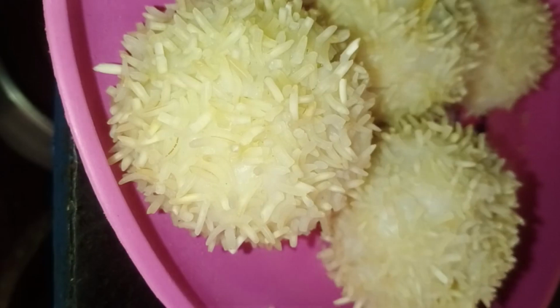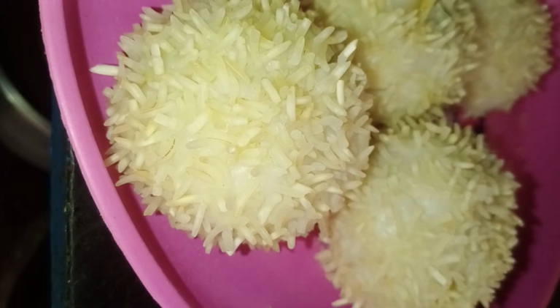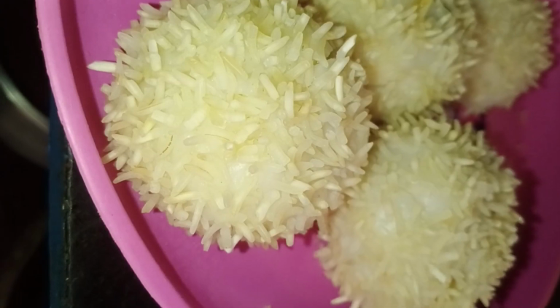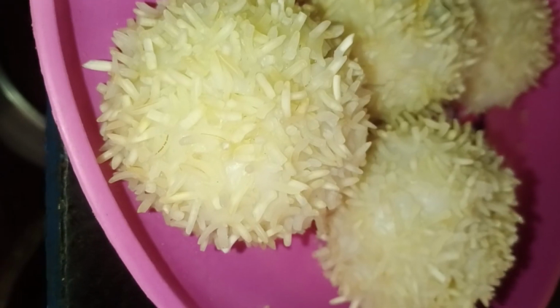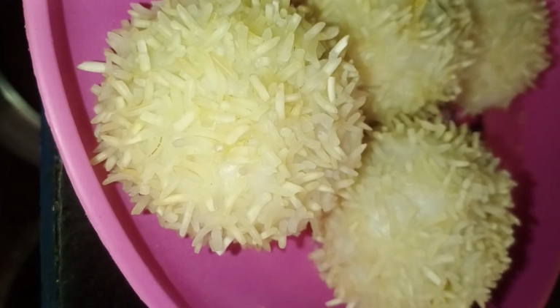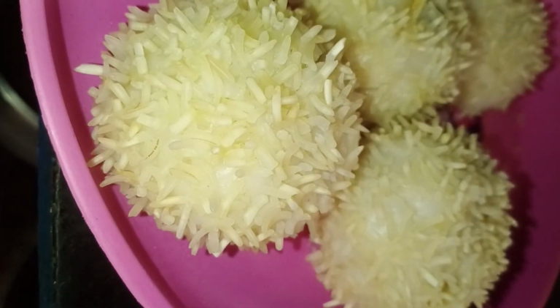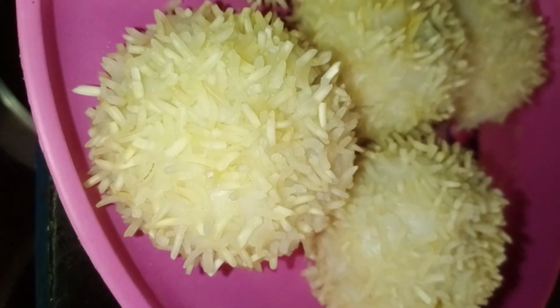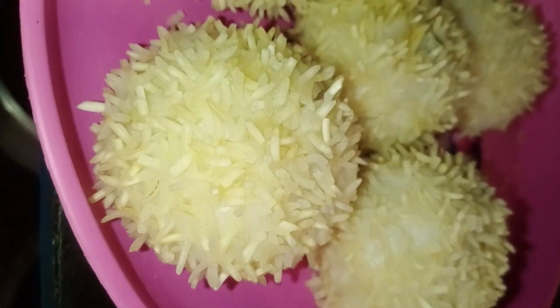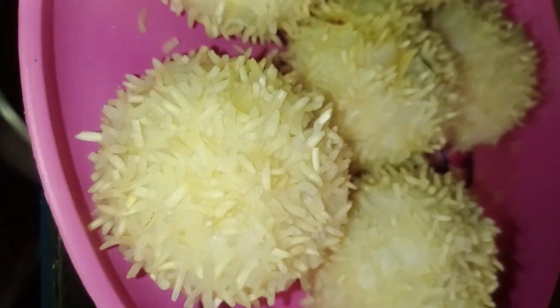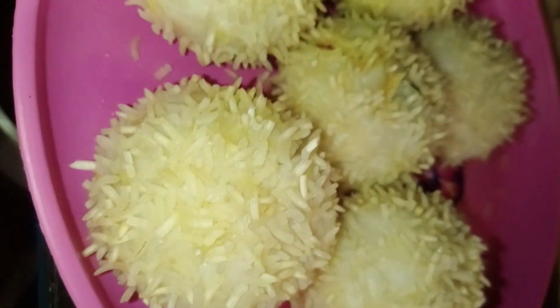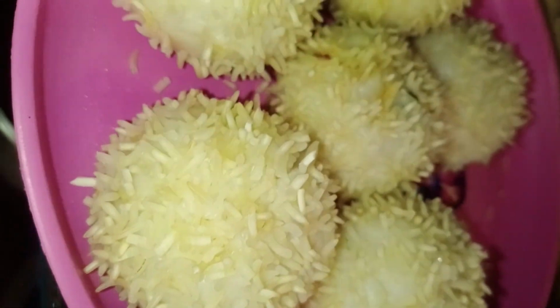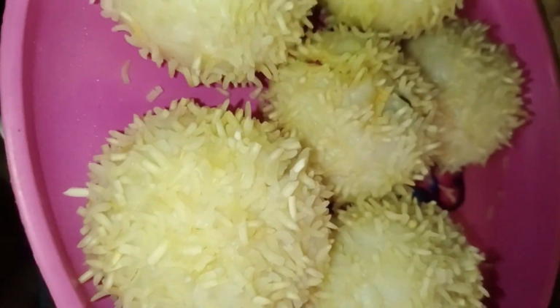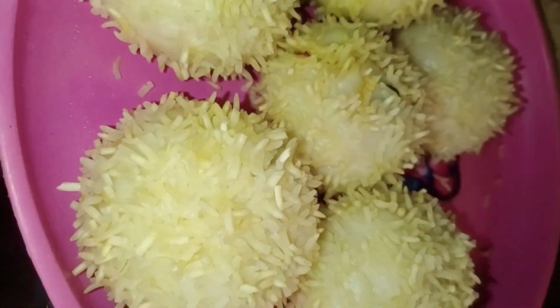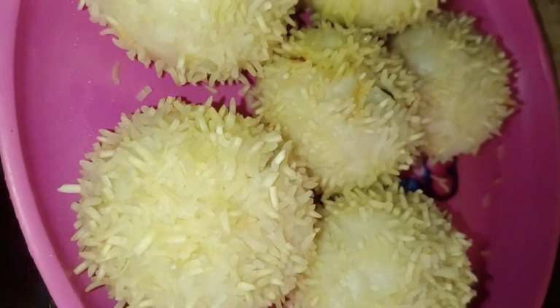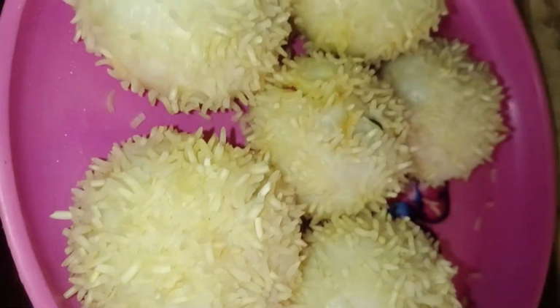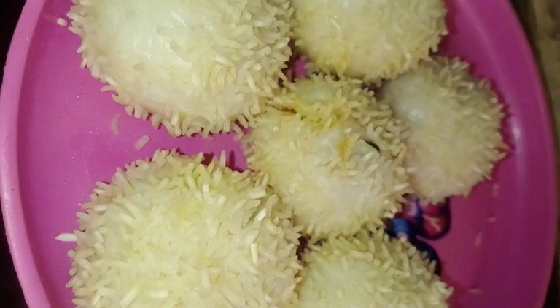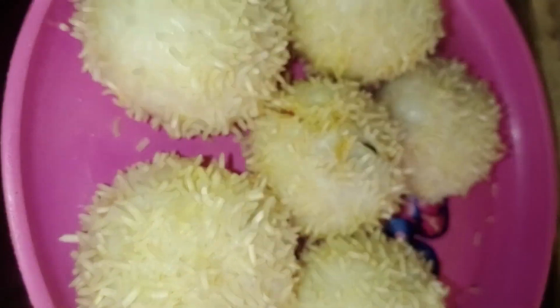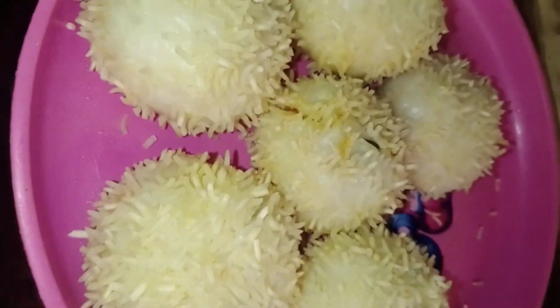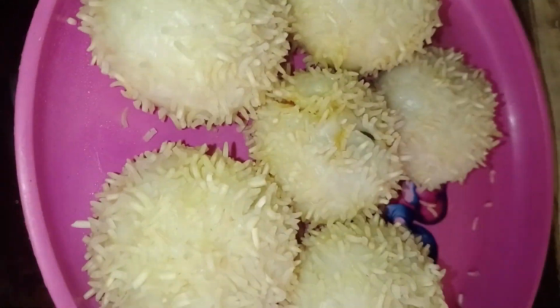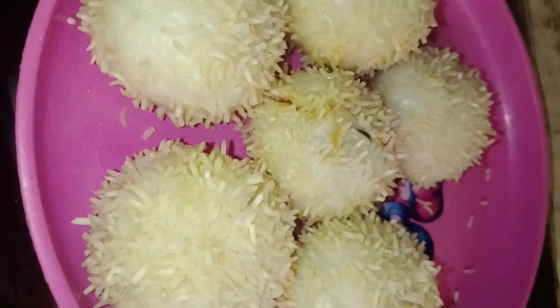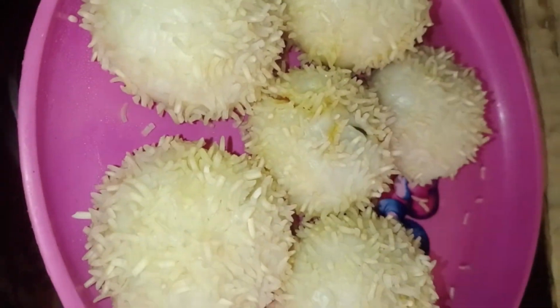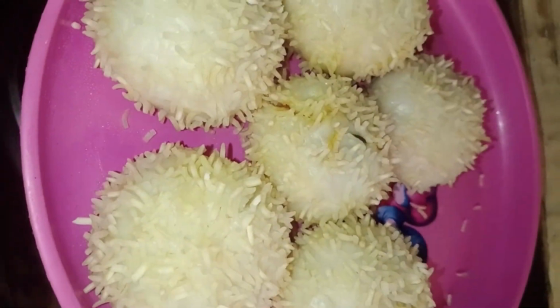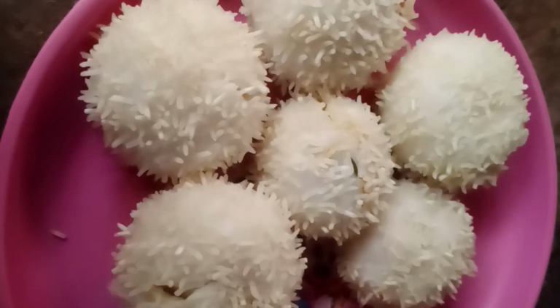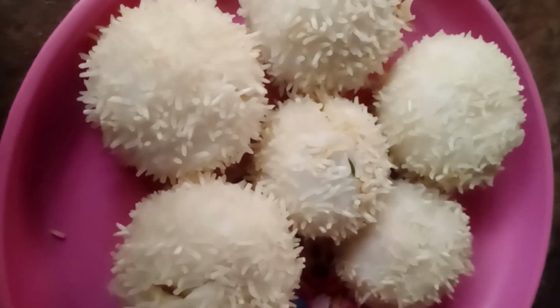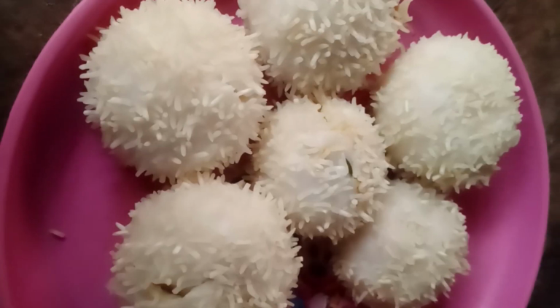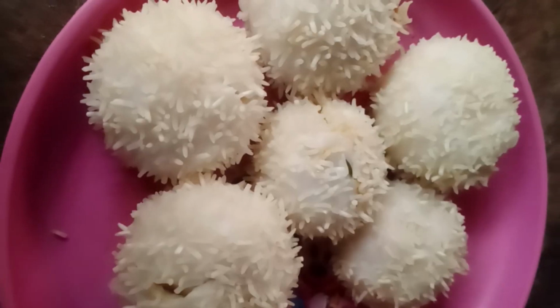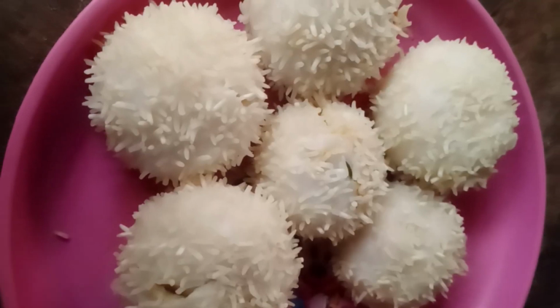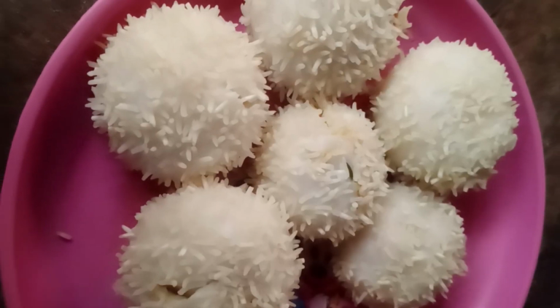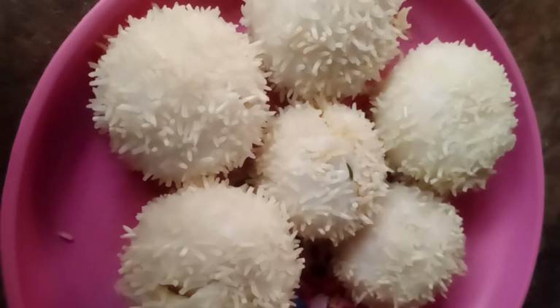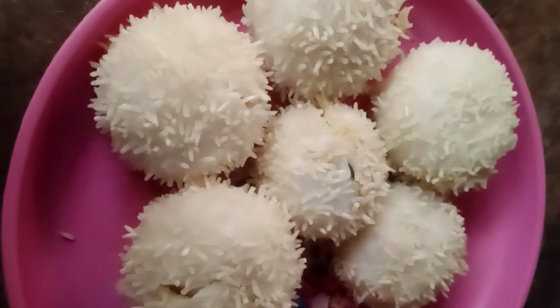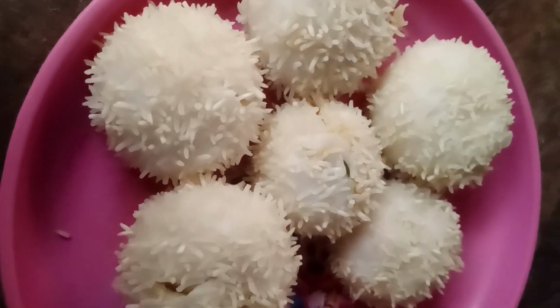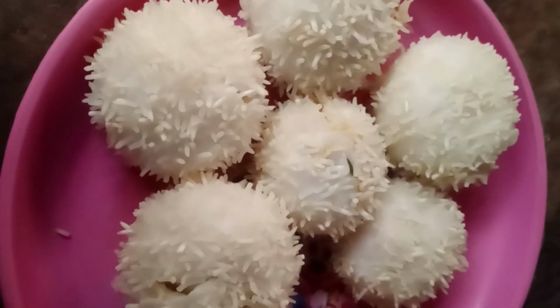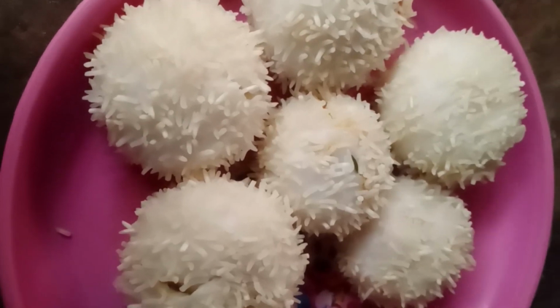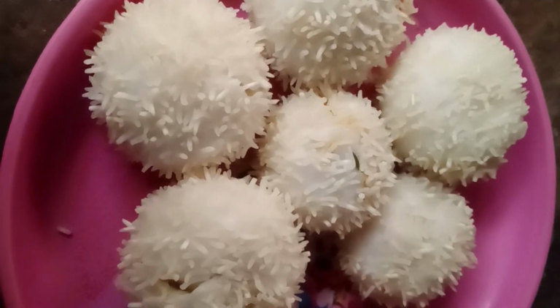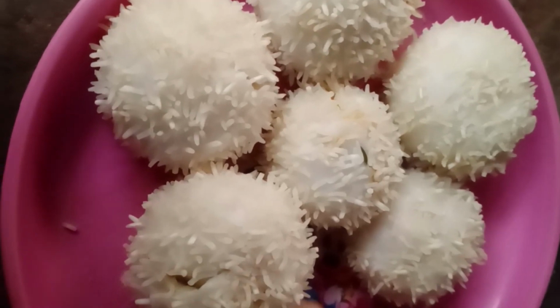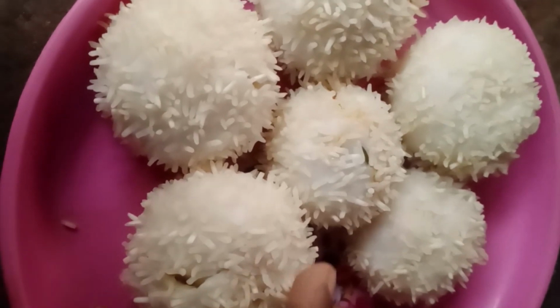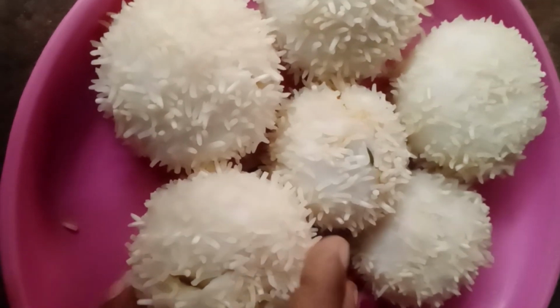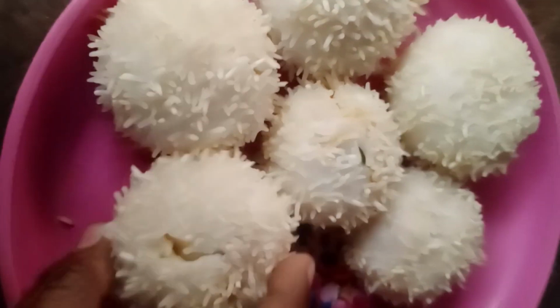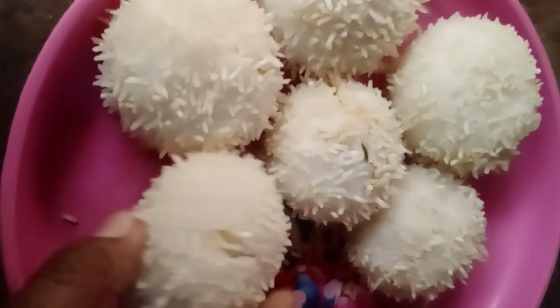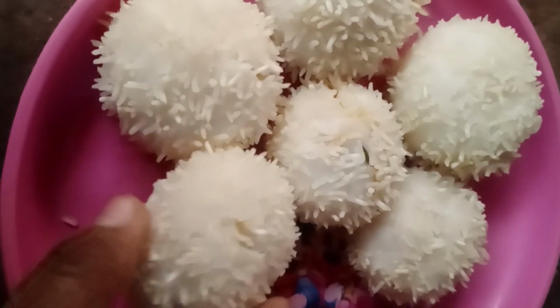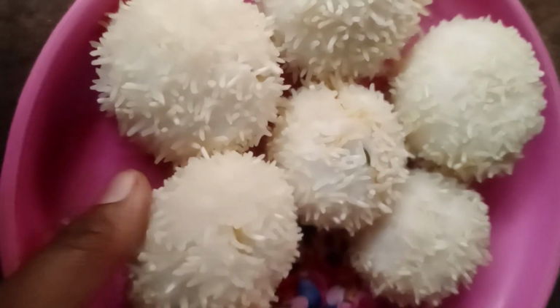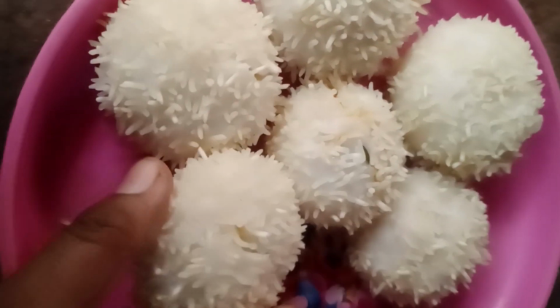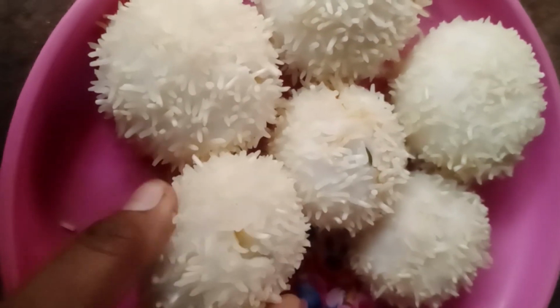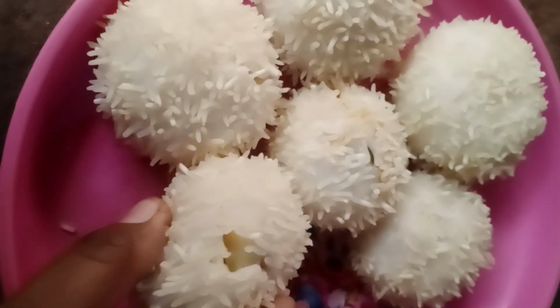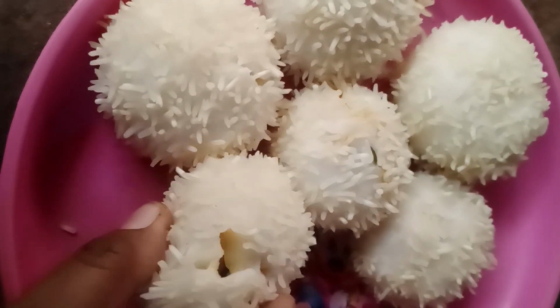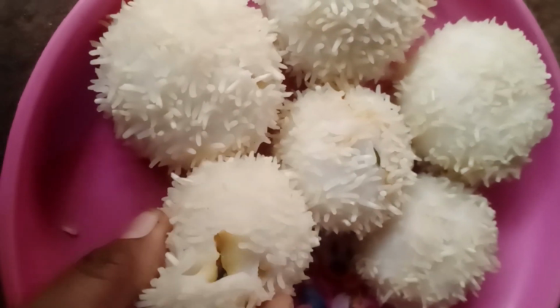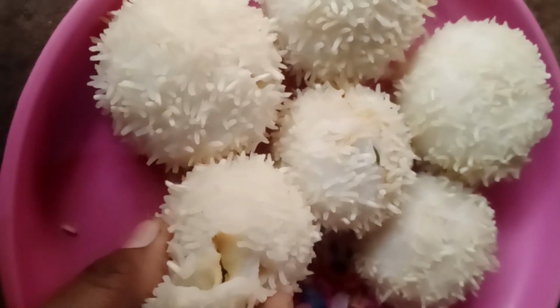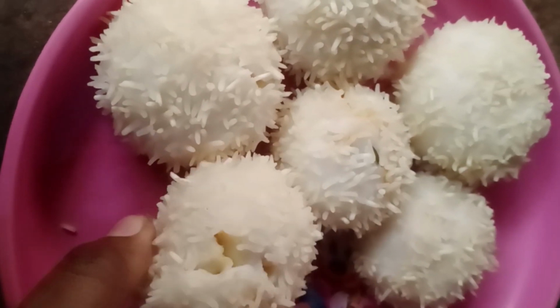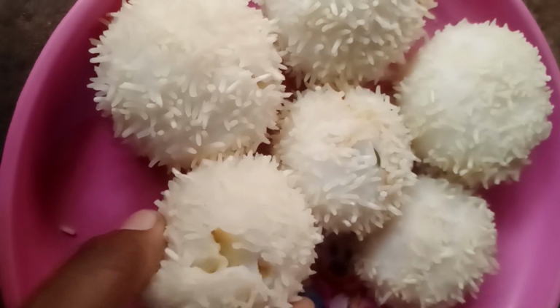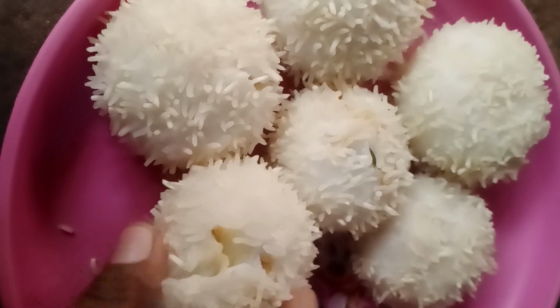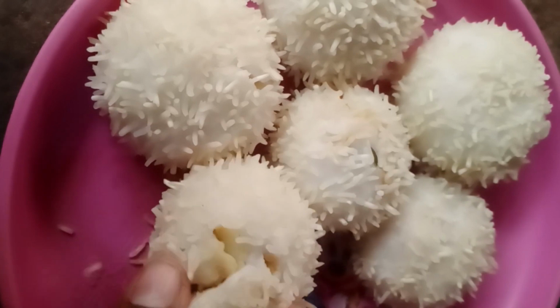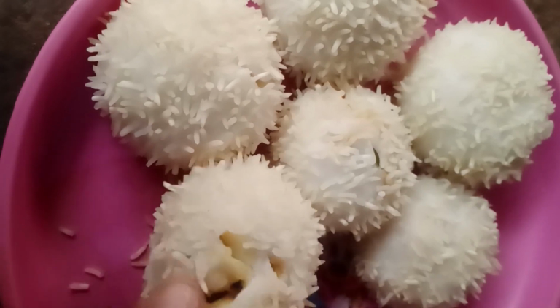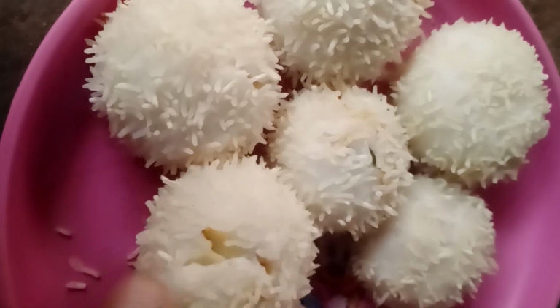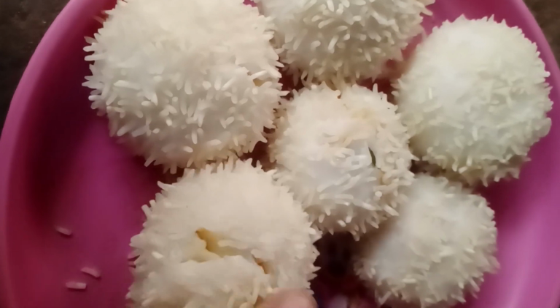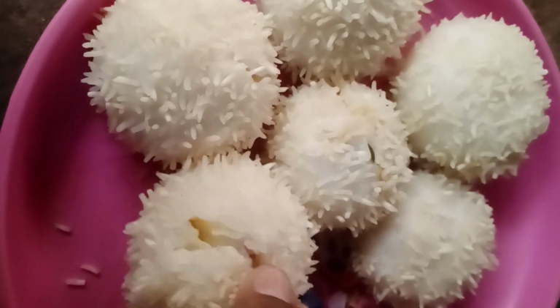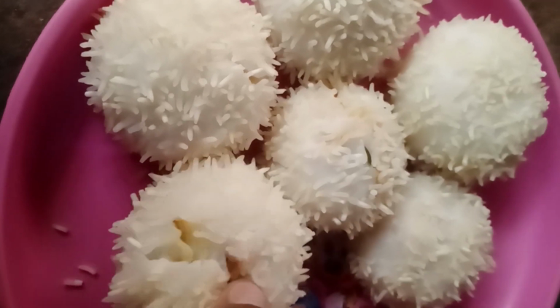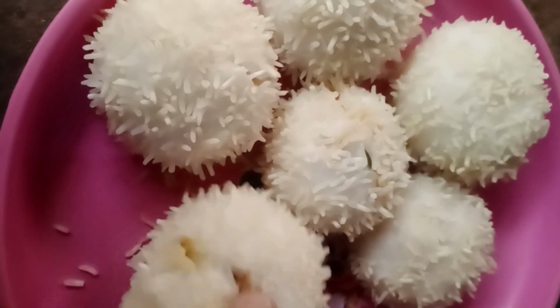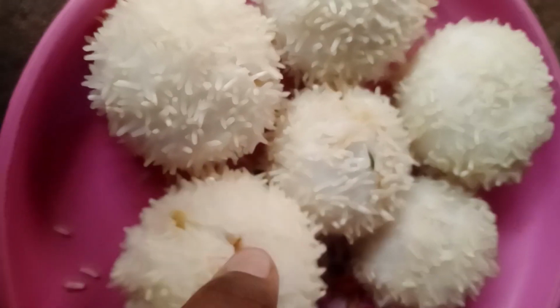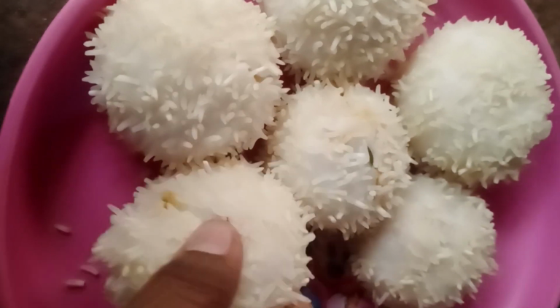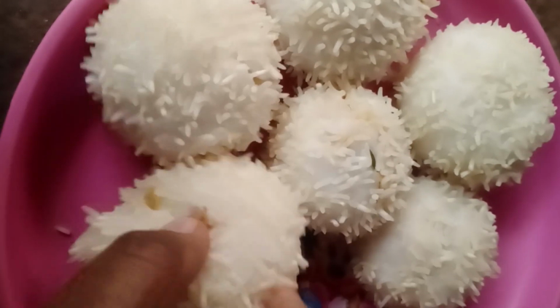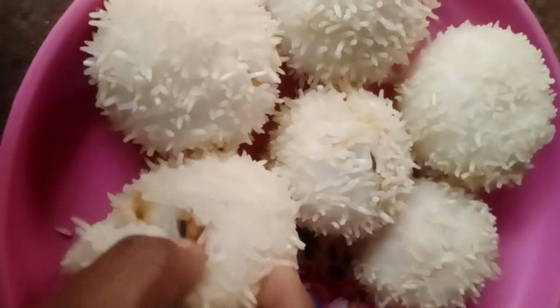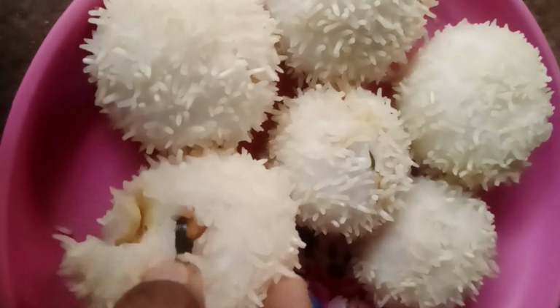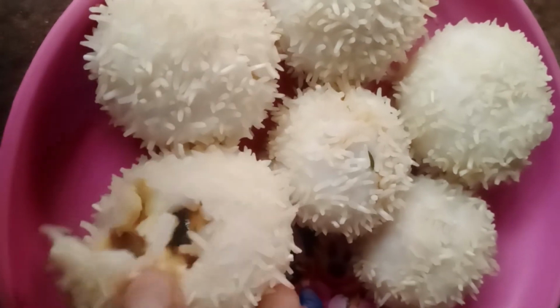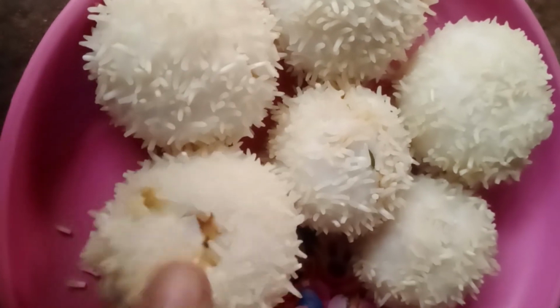Hi friends, I'm going to show you the spiky rice balls of our channel.